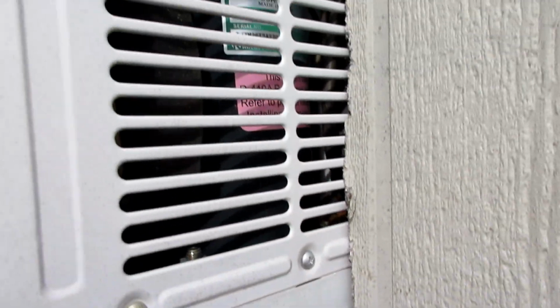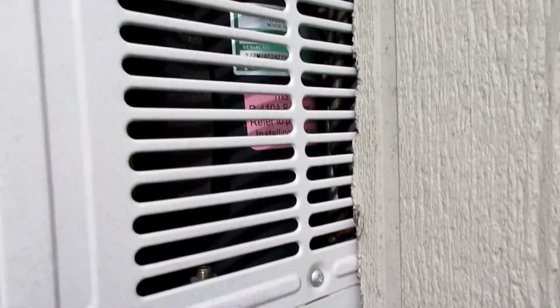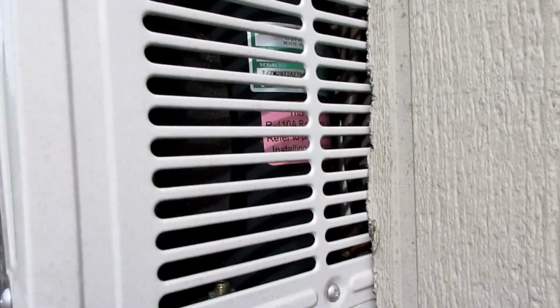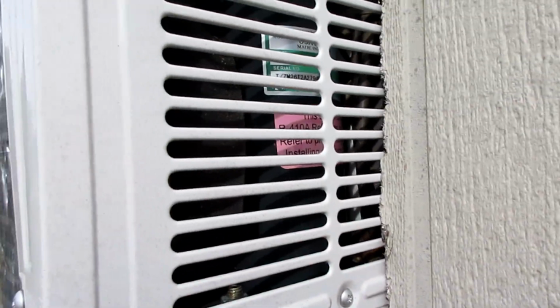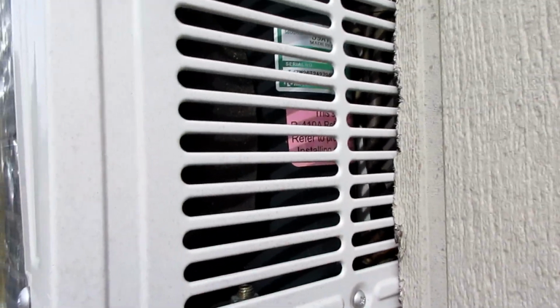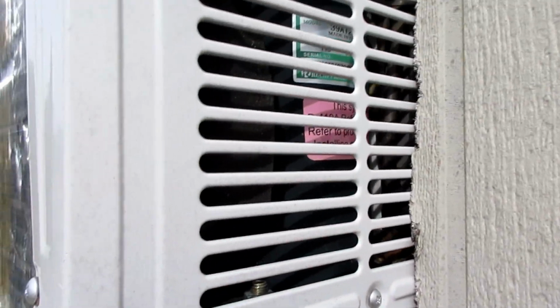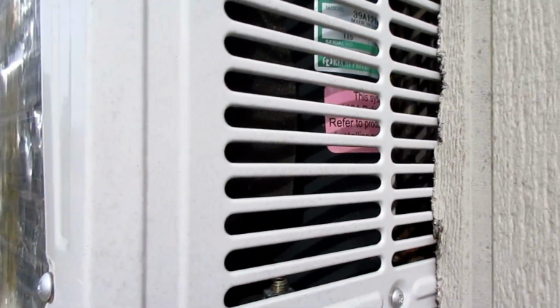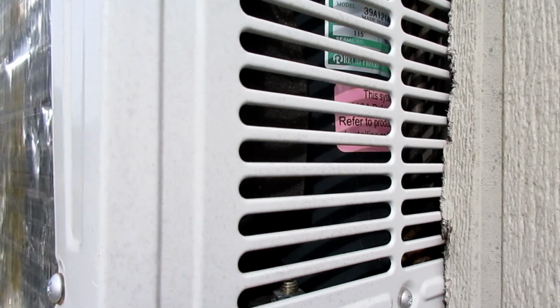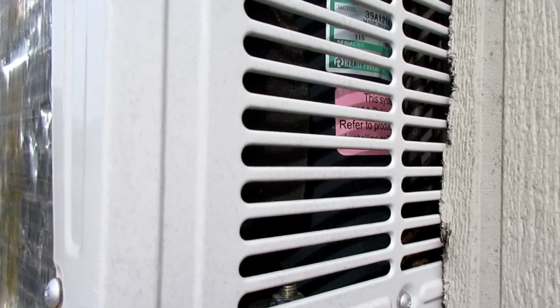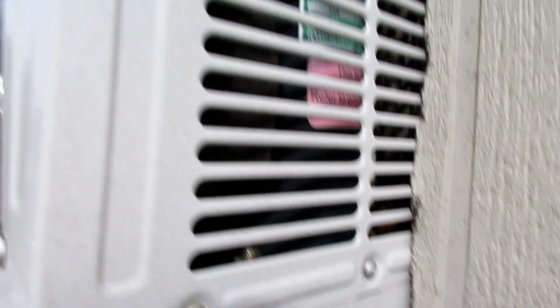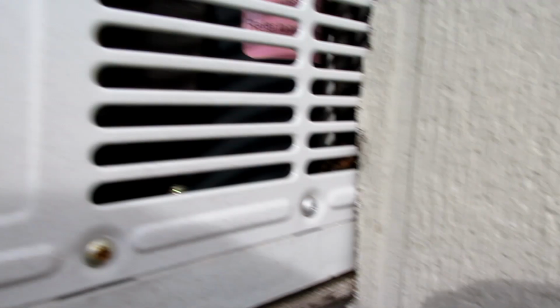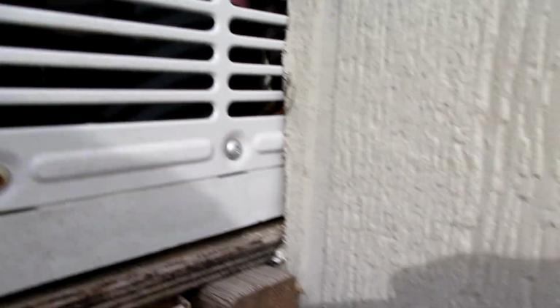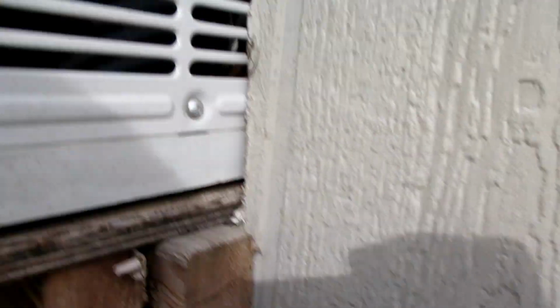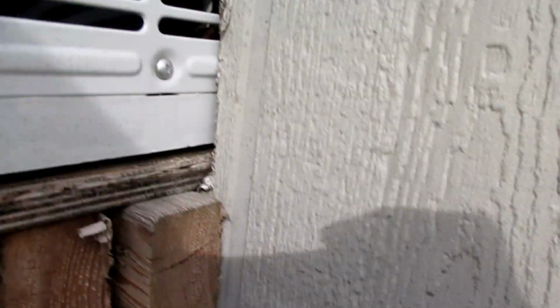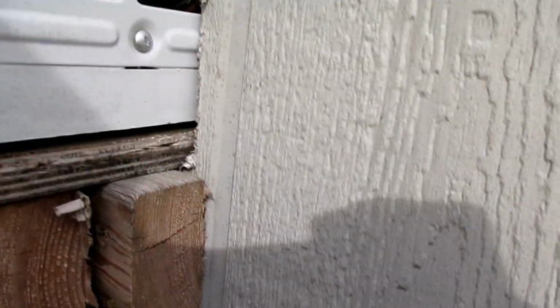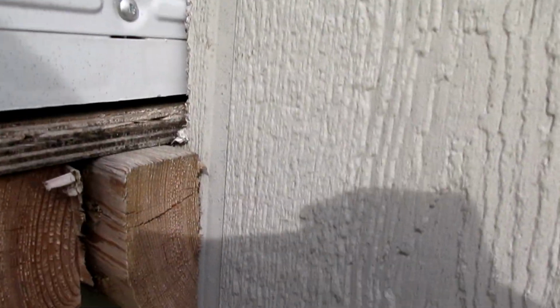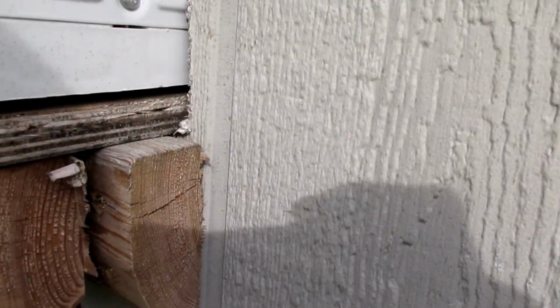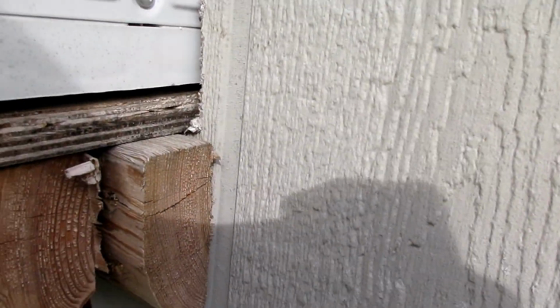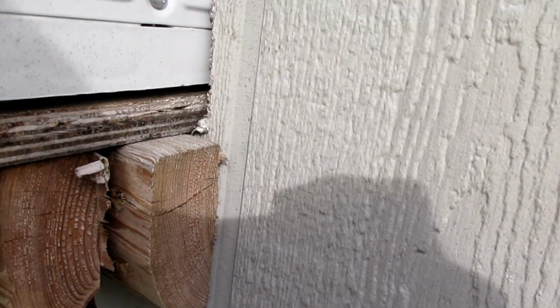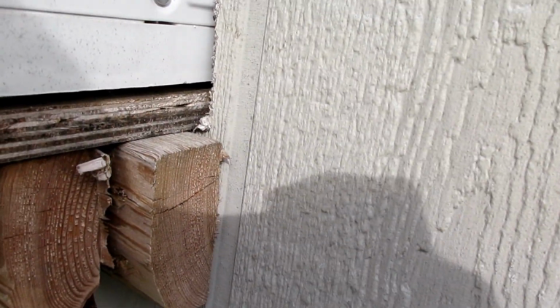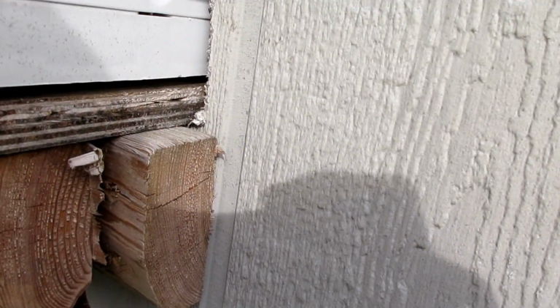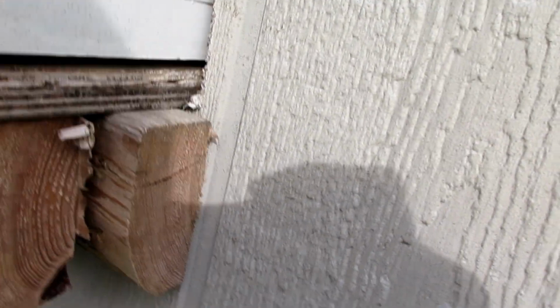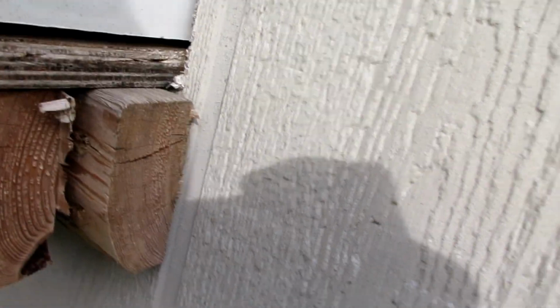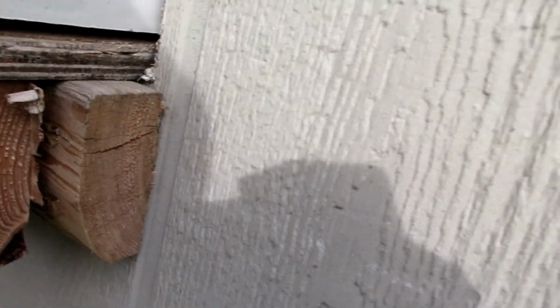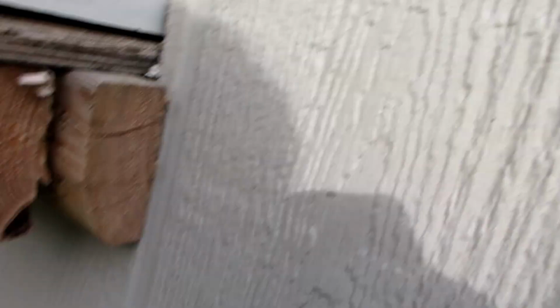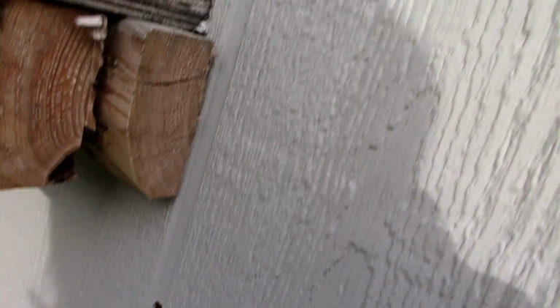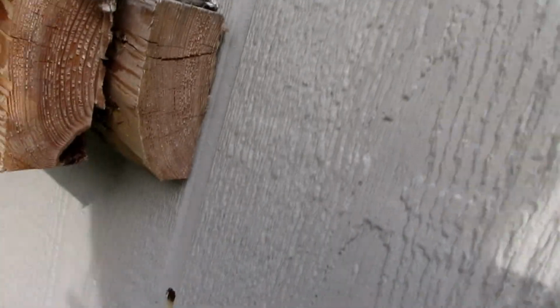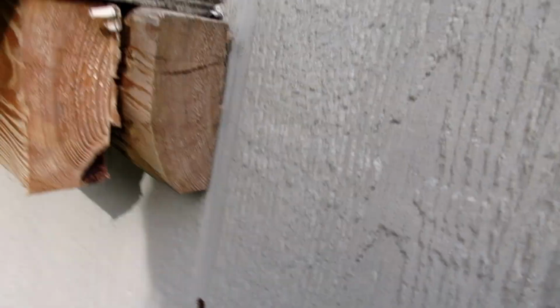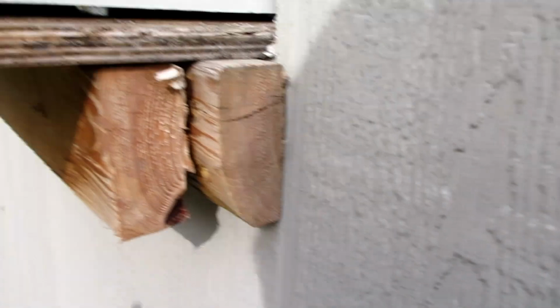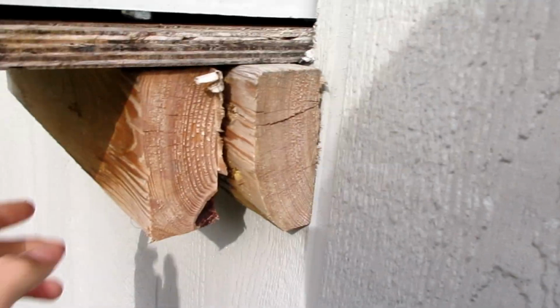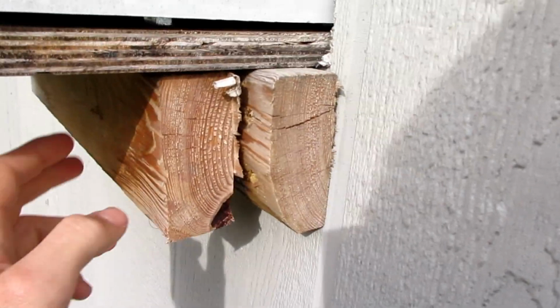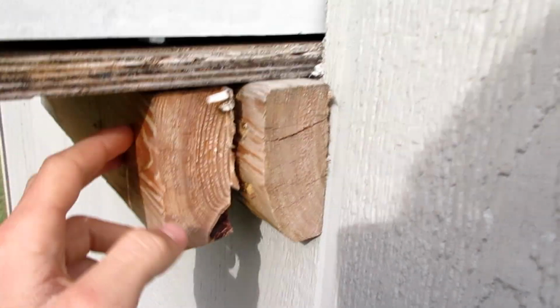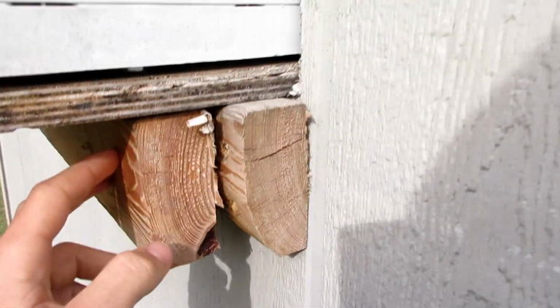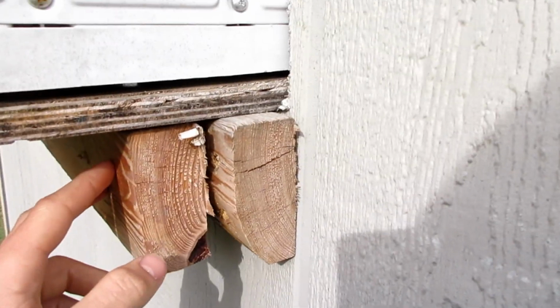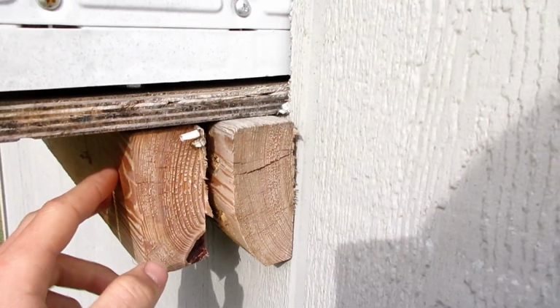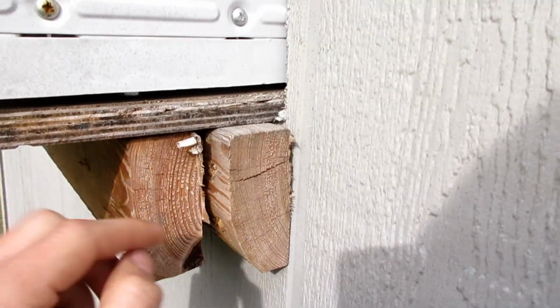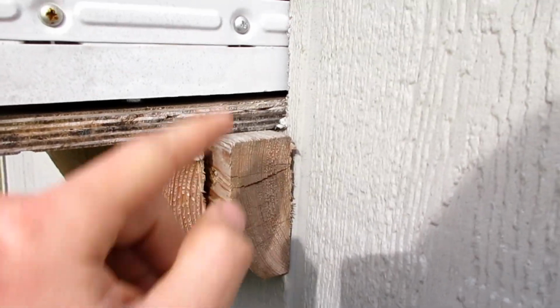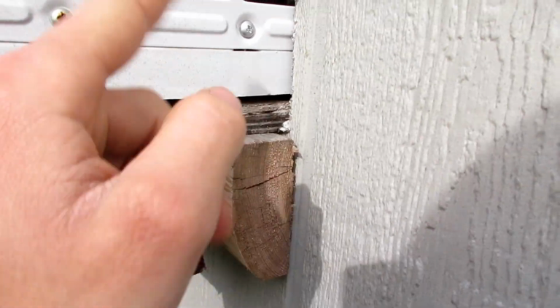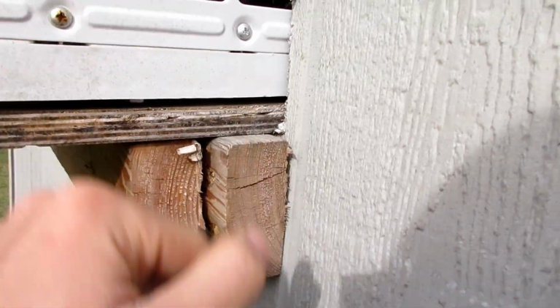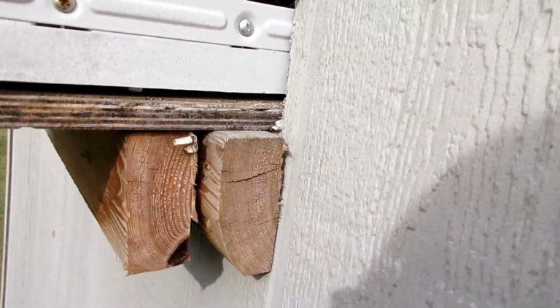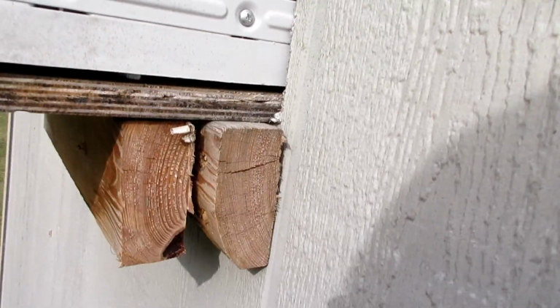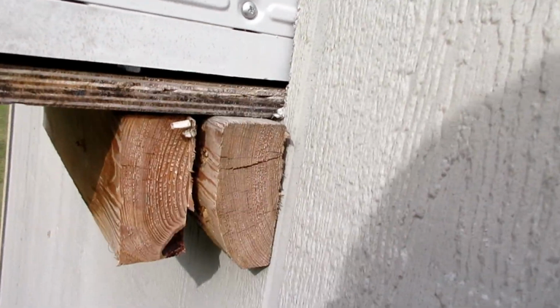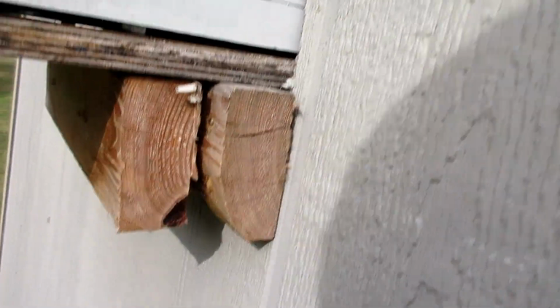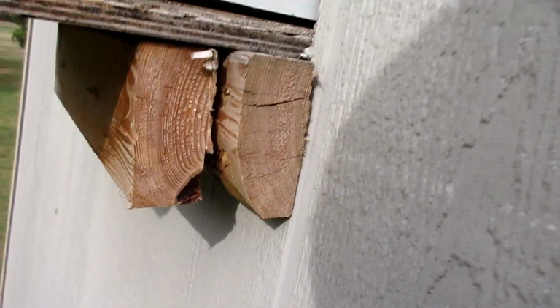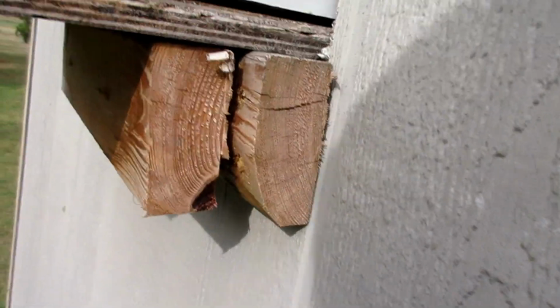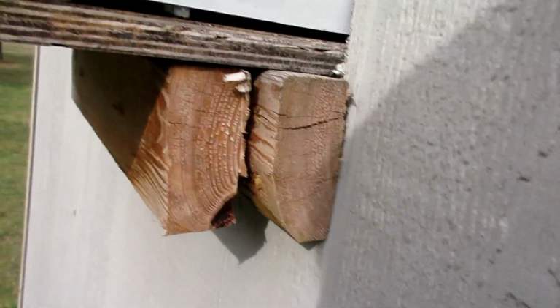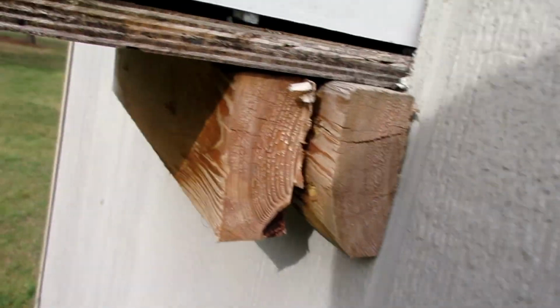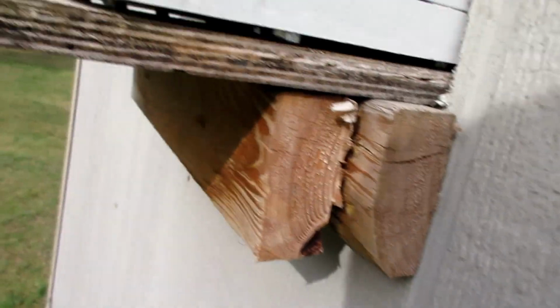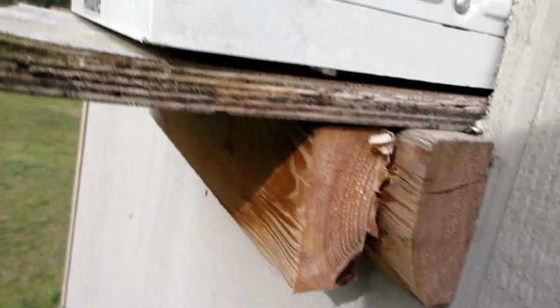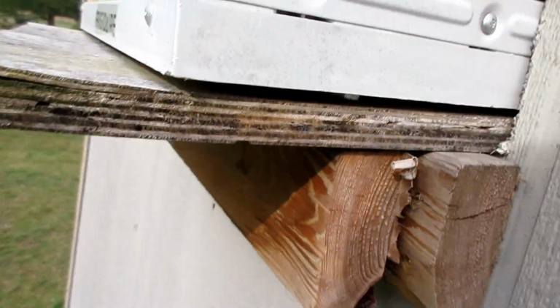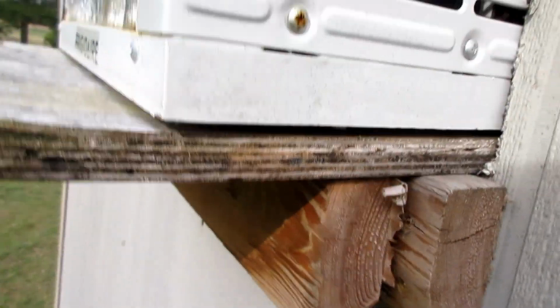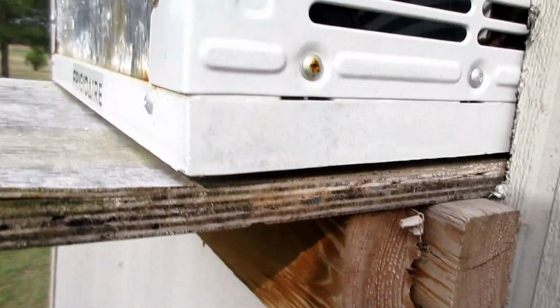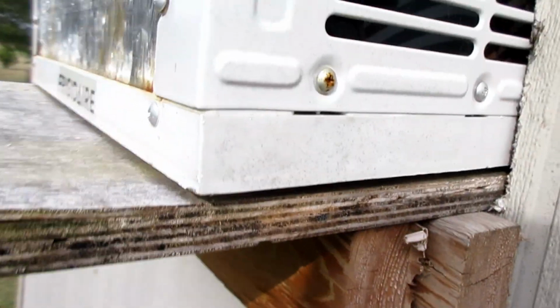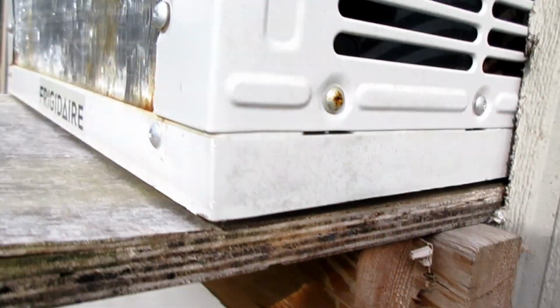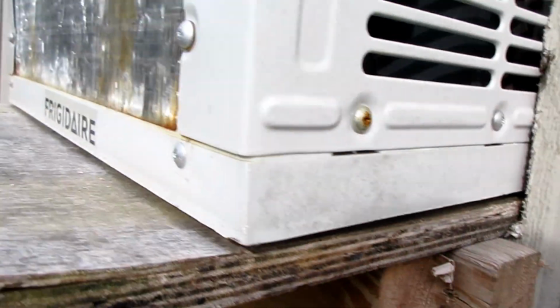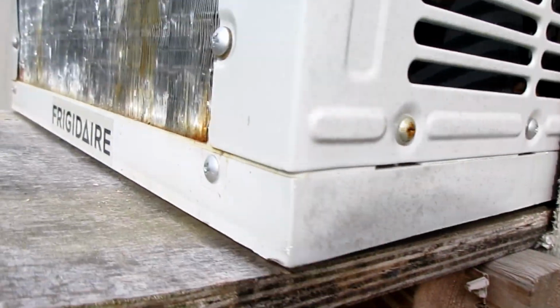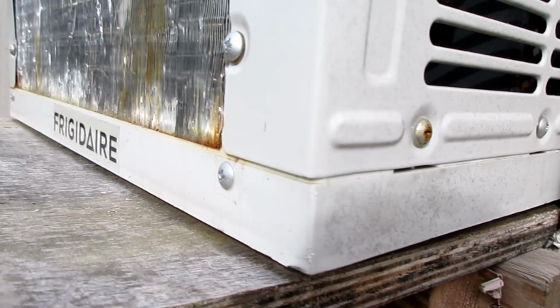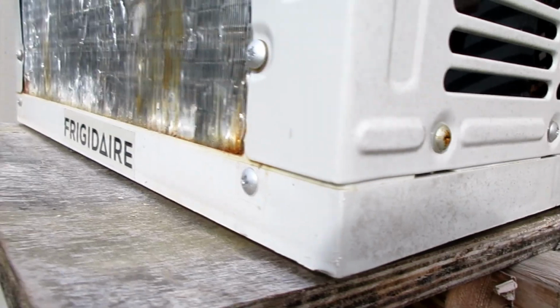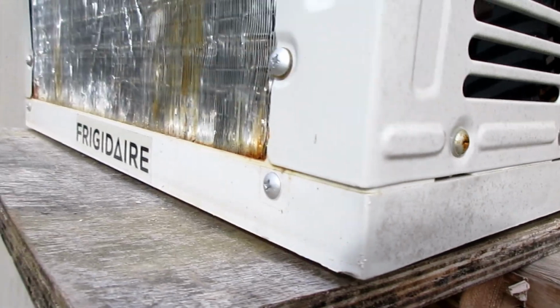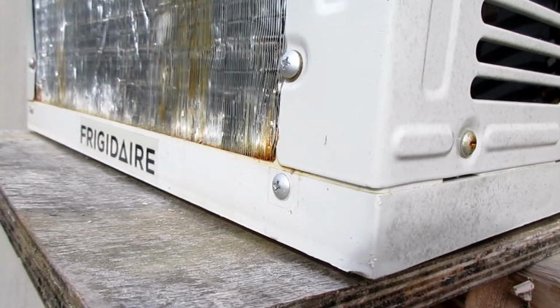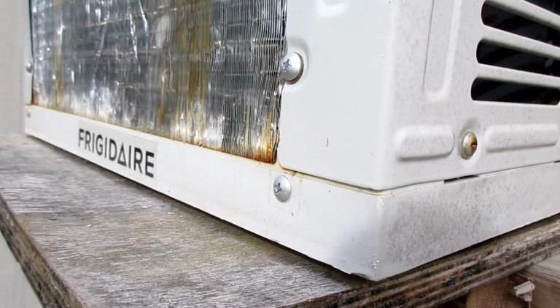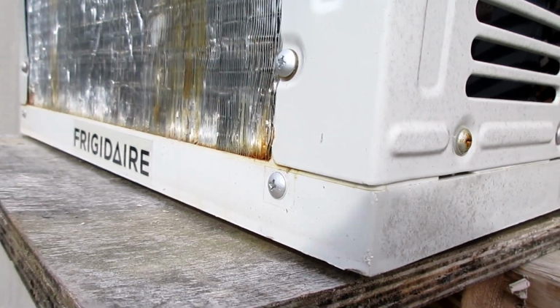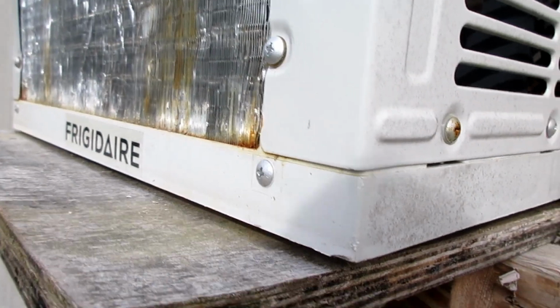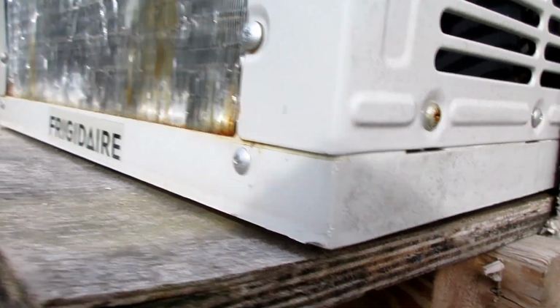I don't know what I'll replace it with, because when I framed this out I made it for a 5,000 BTU window unit.